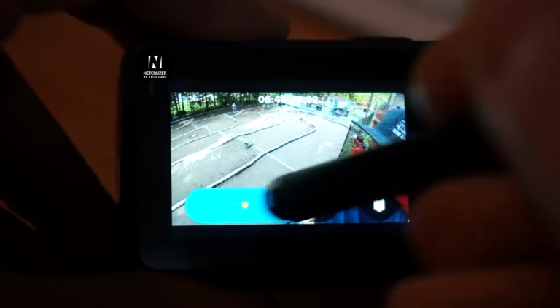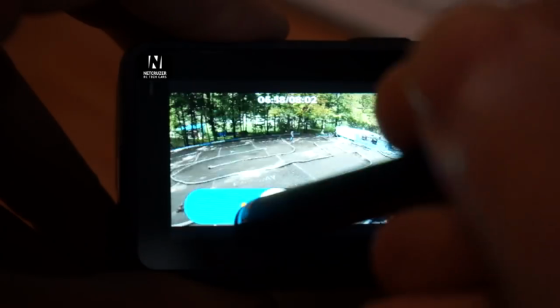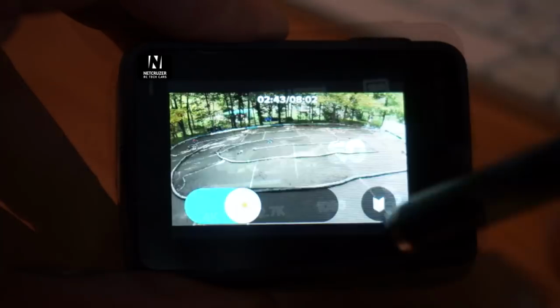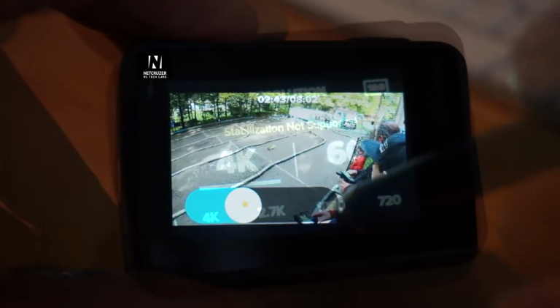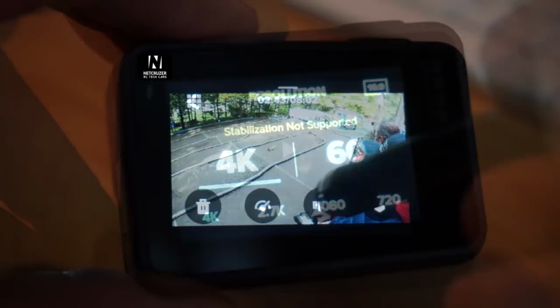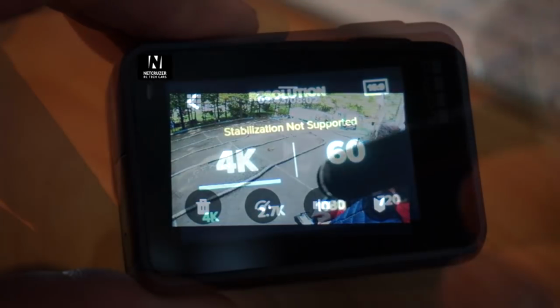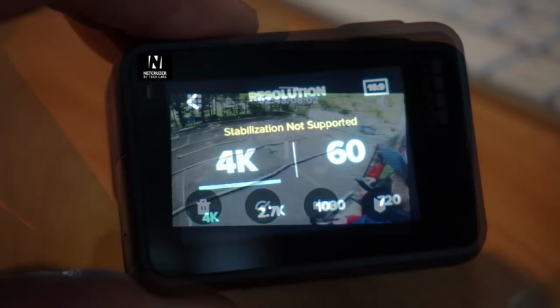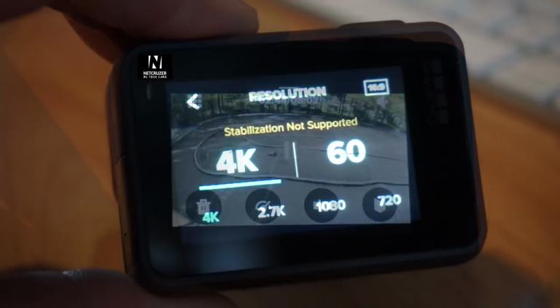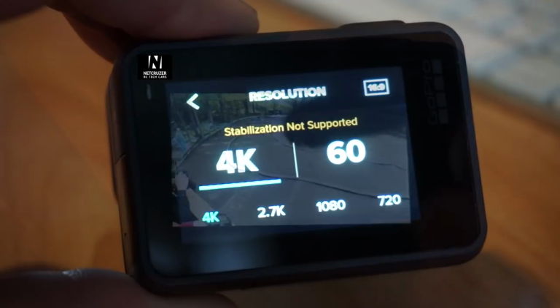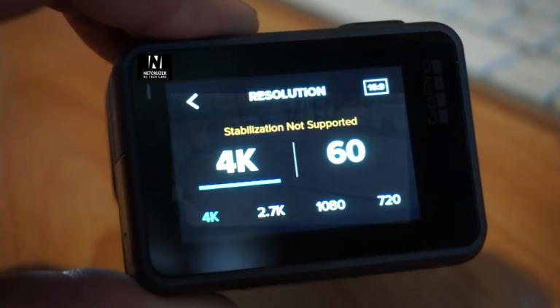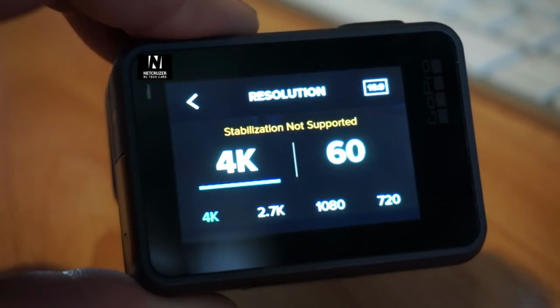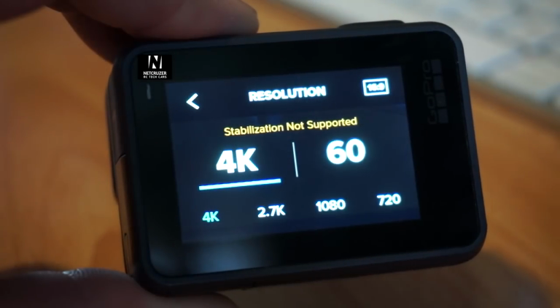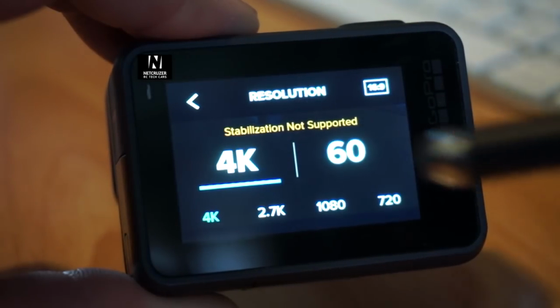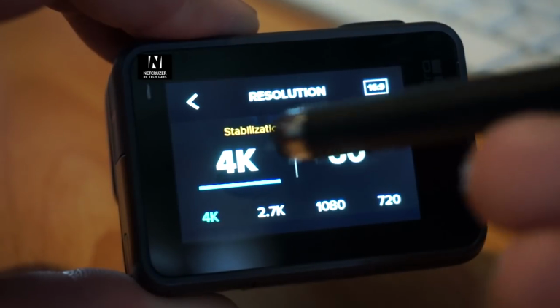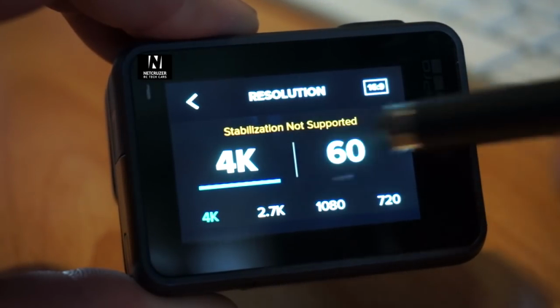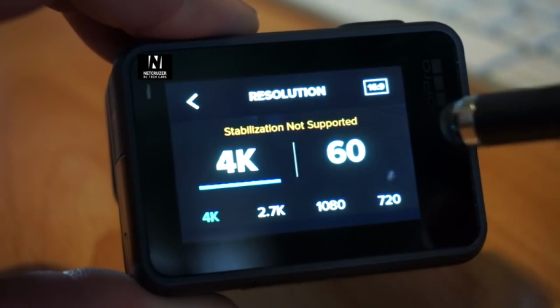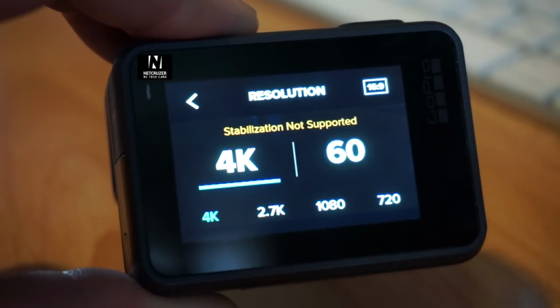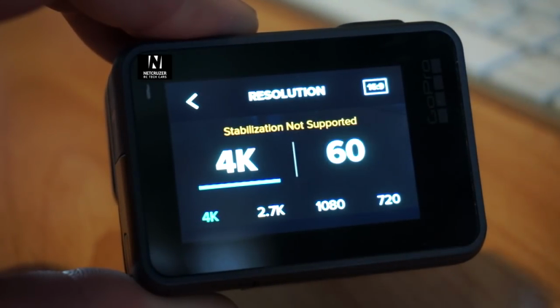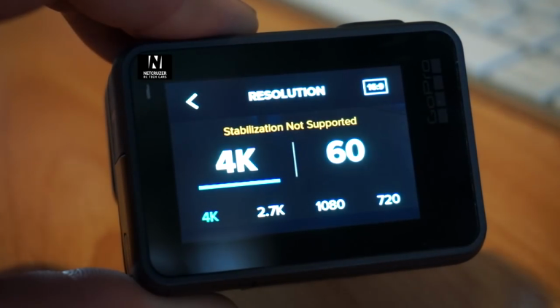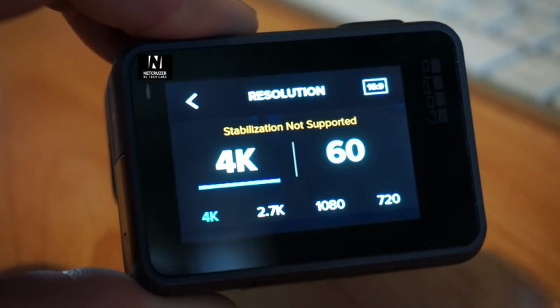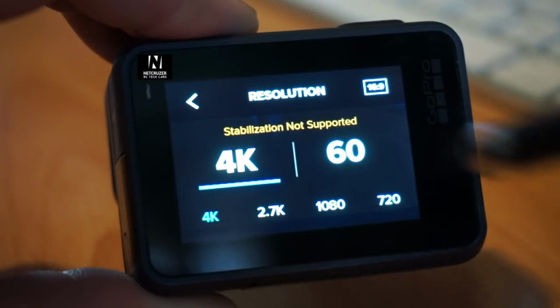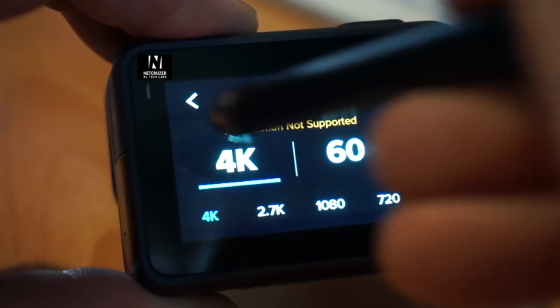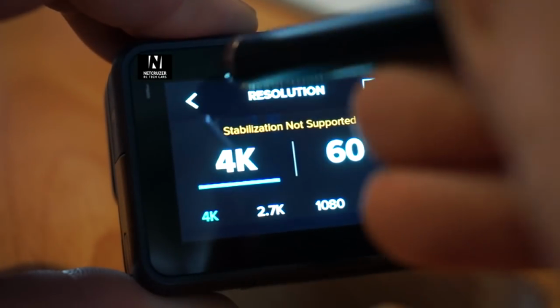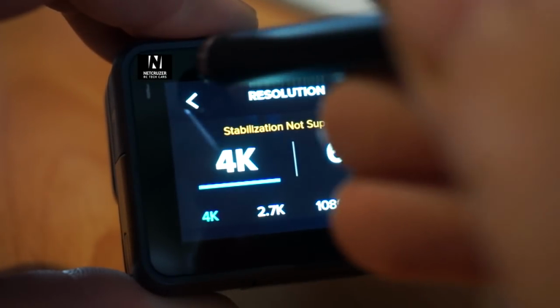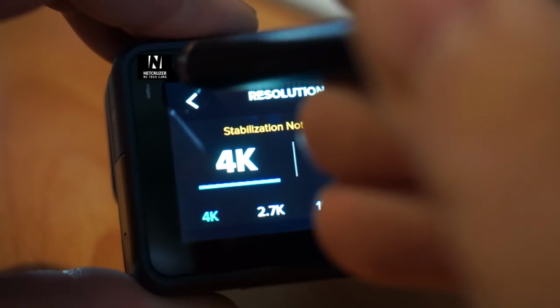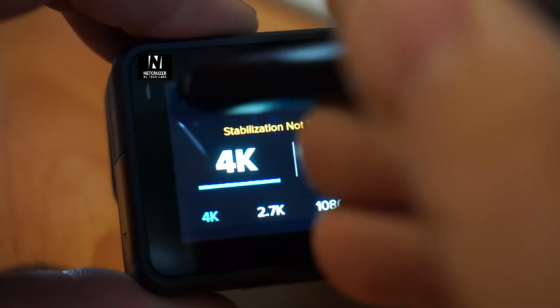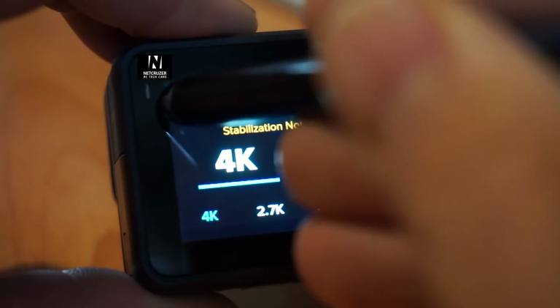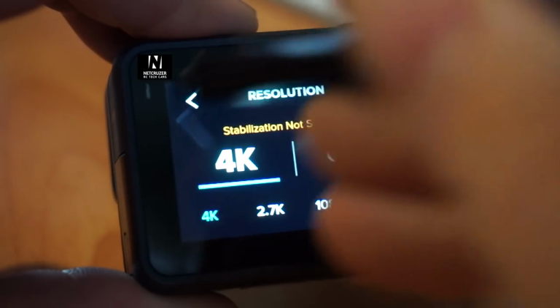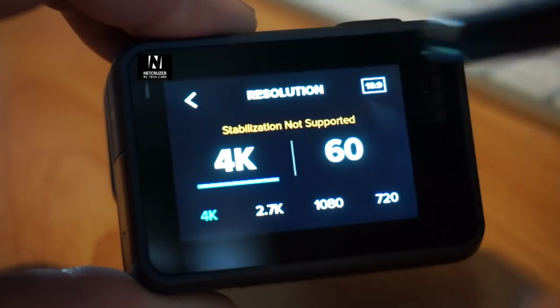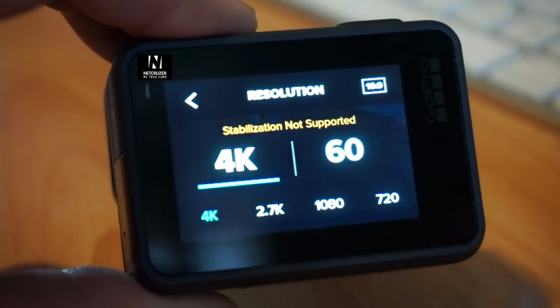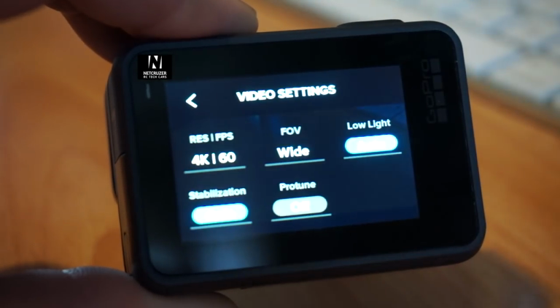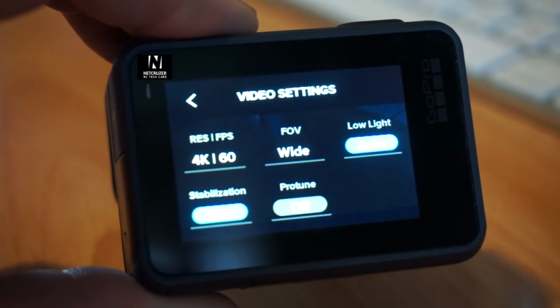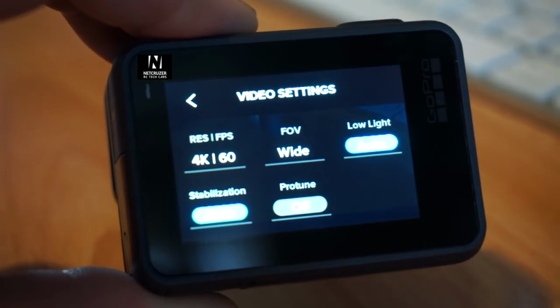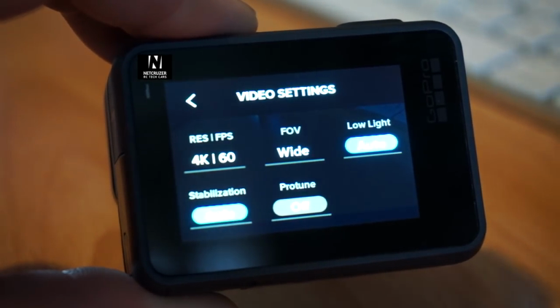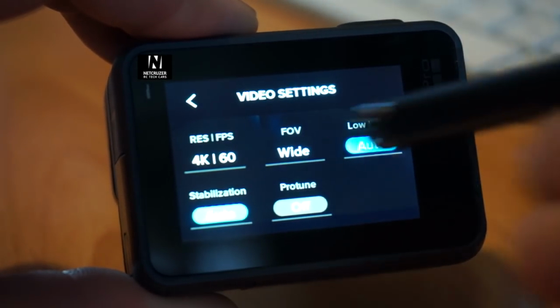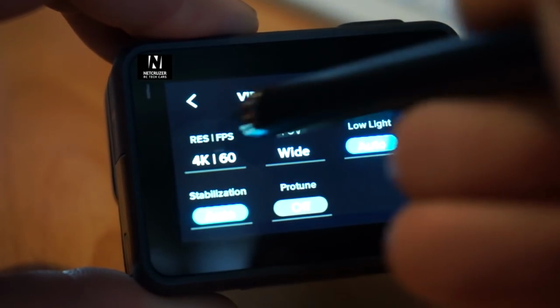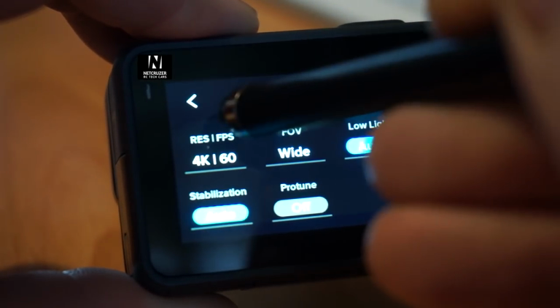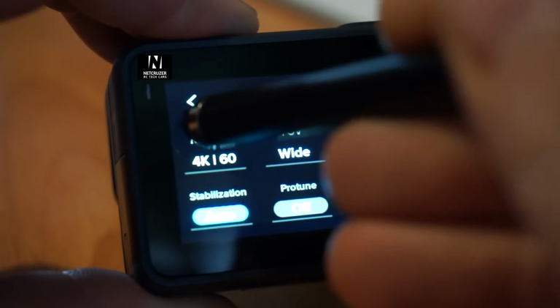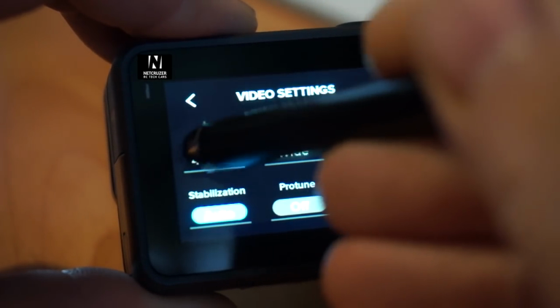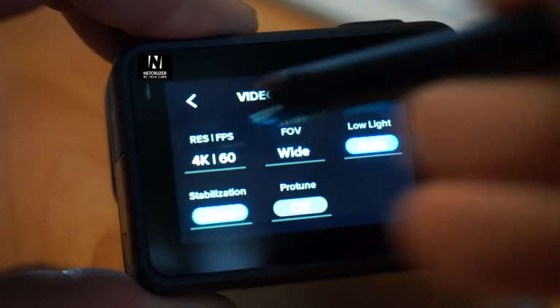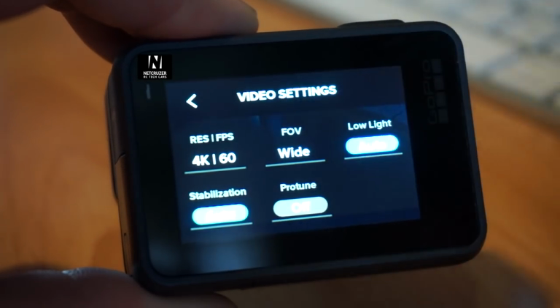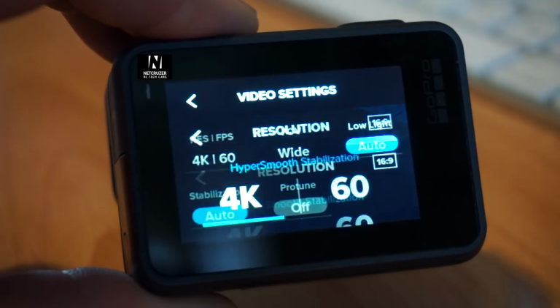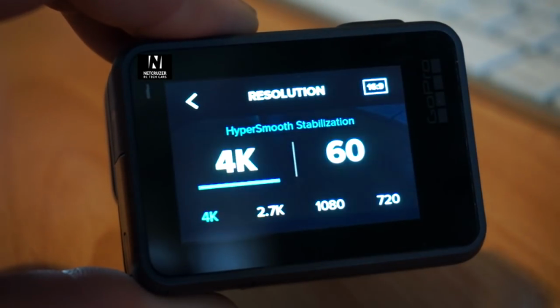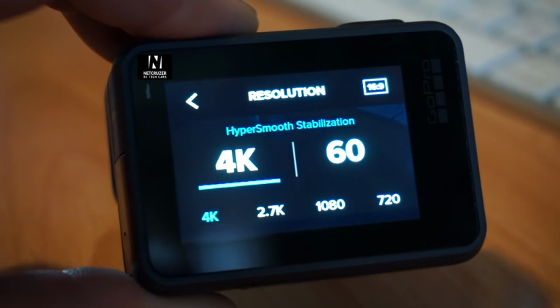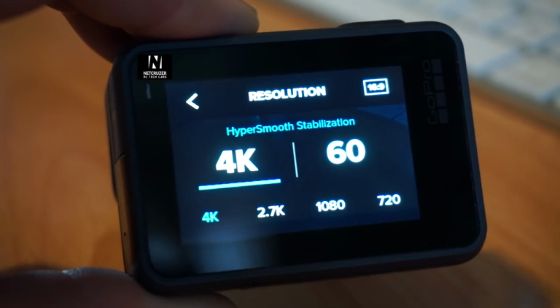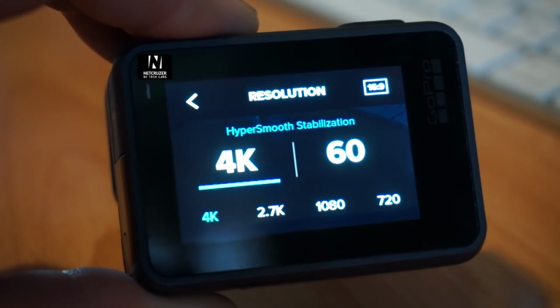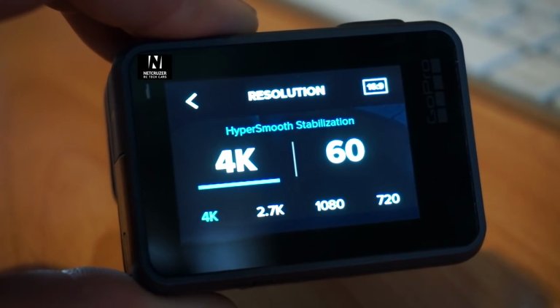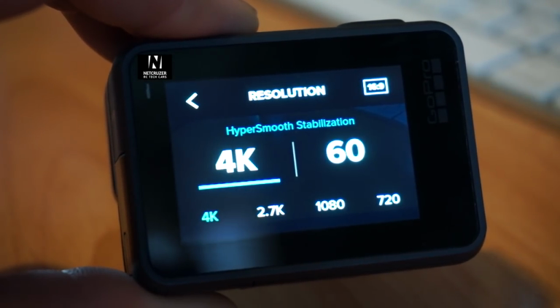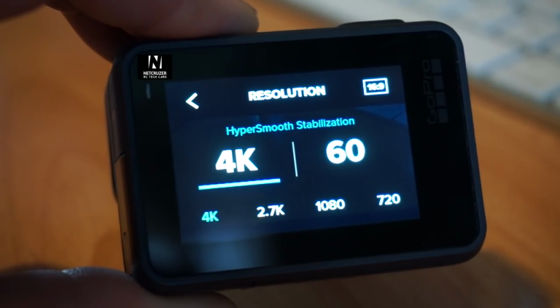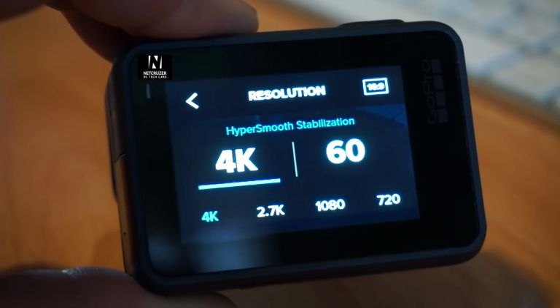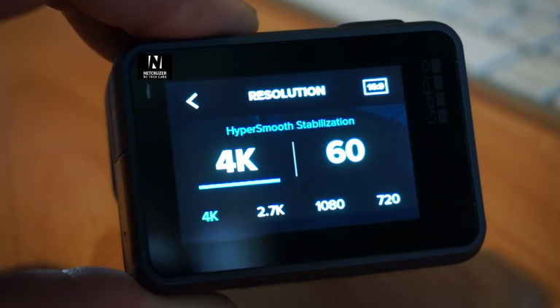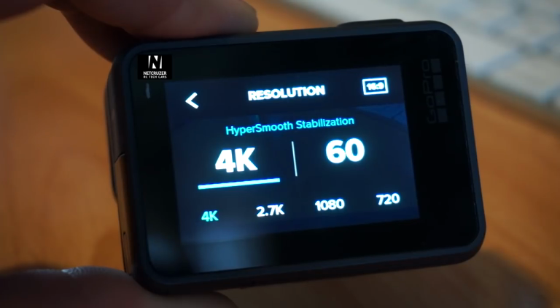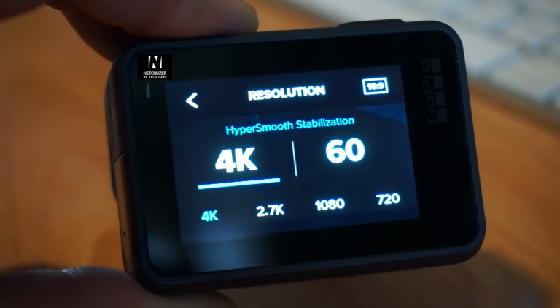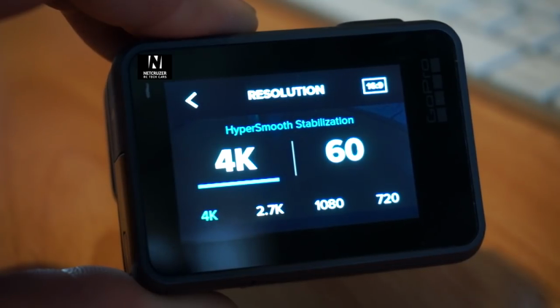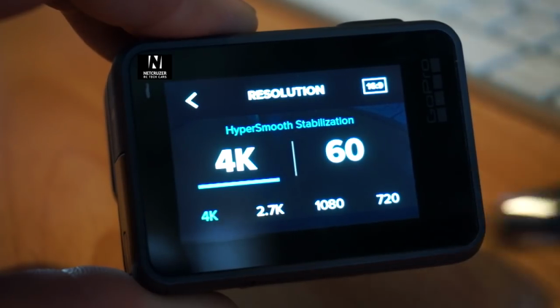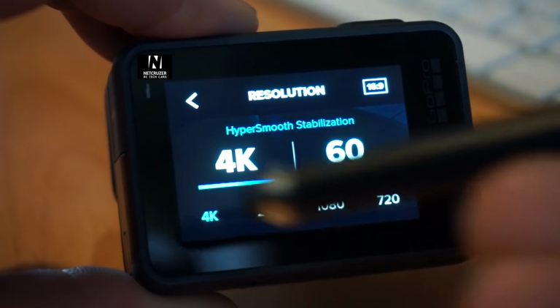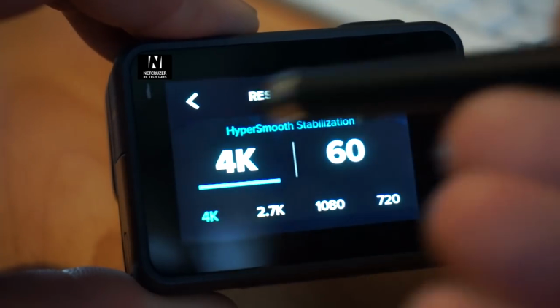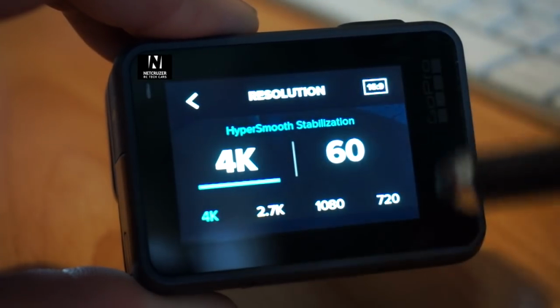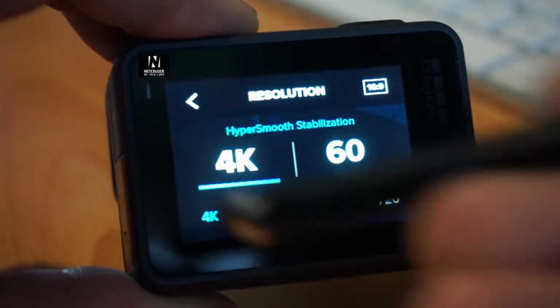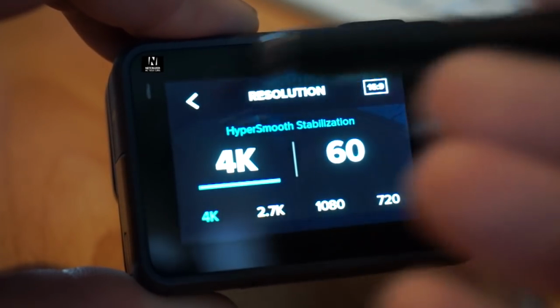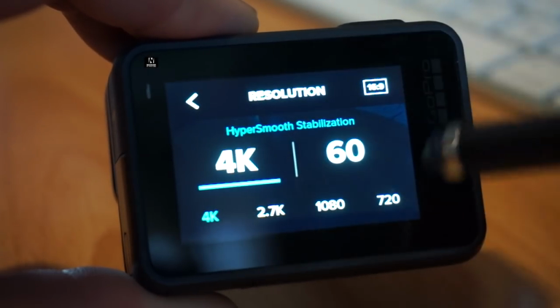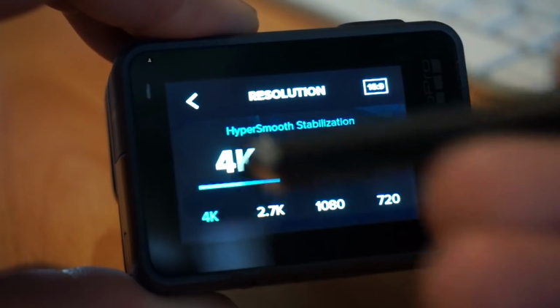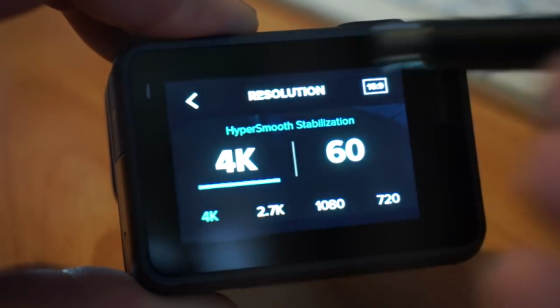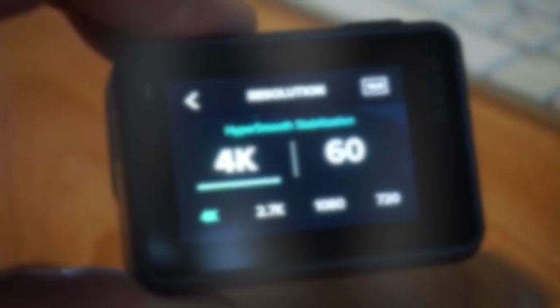If you jump from 2.7K to 4K 60, it'll say stabilization not supported. You go back, you go back in HyperSmooth — it's a bug.